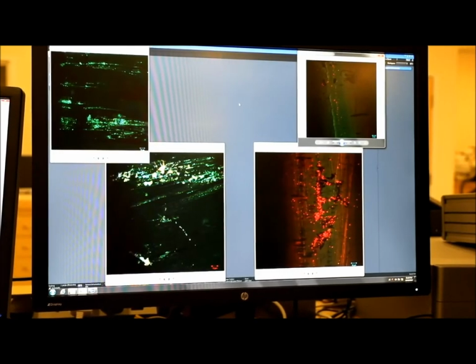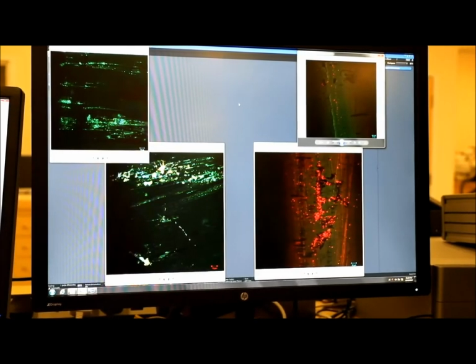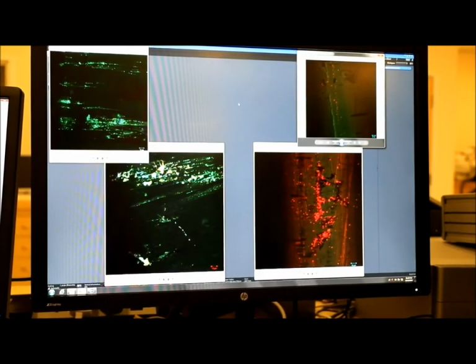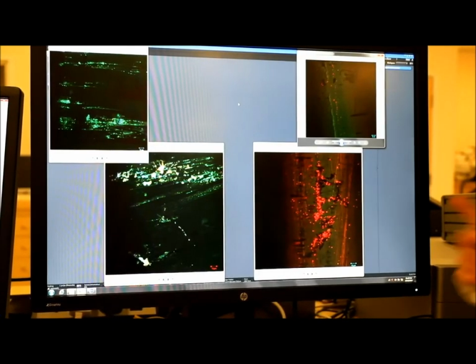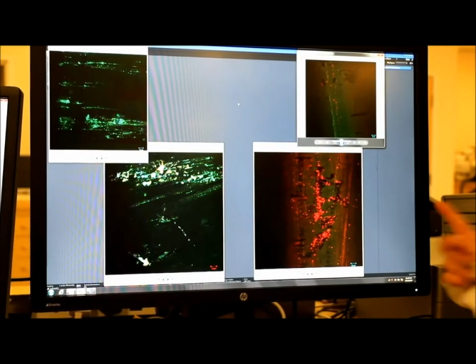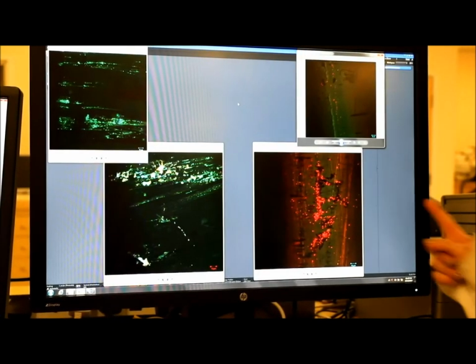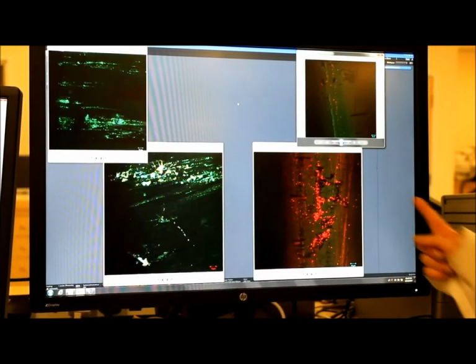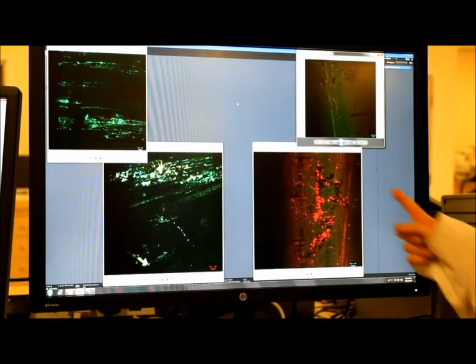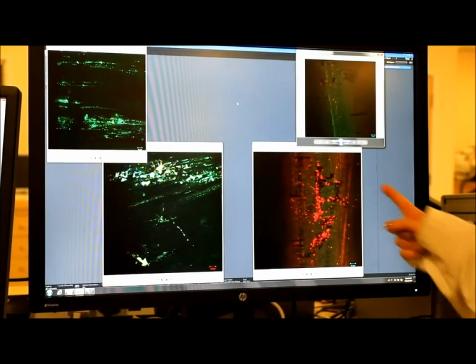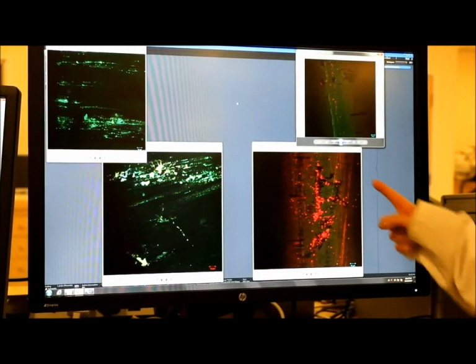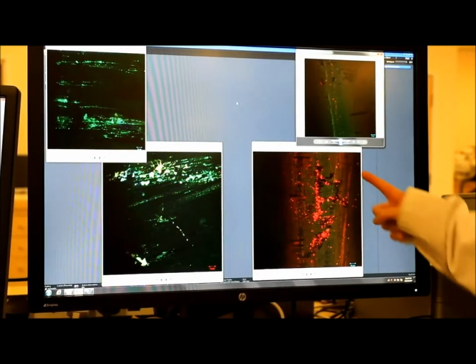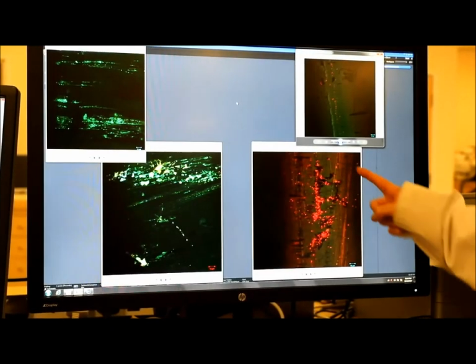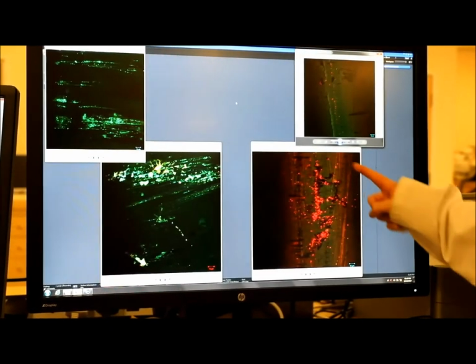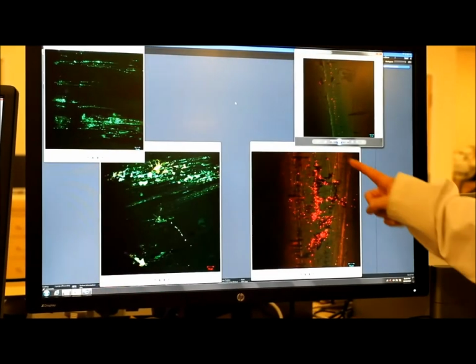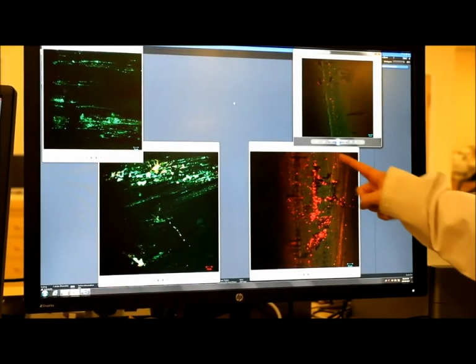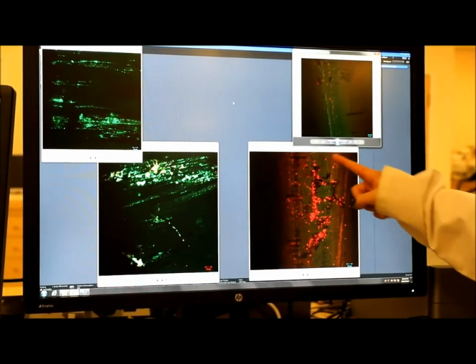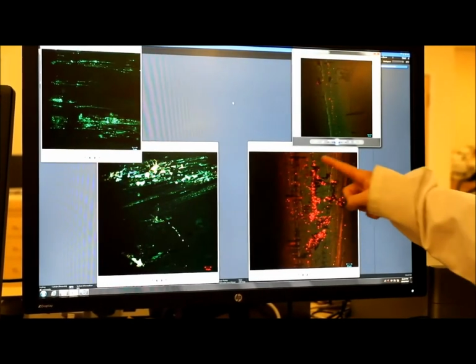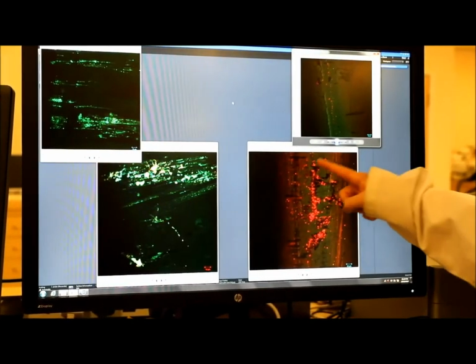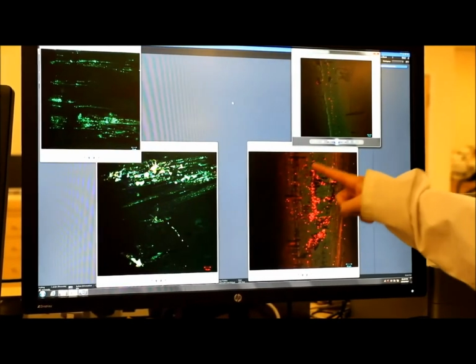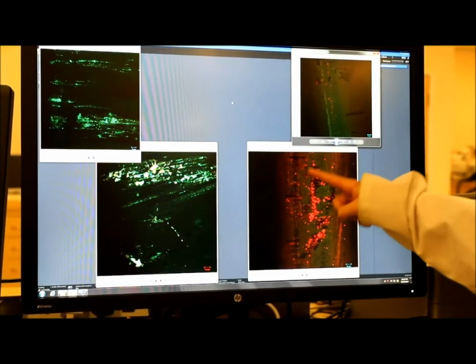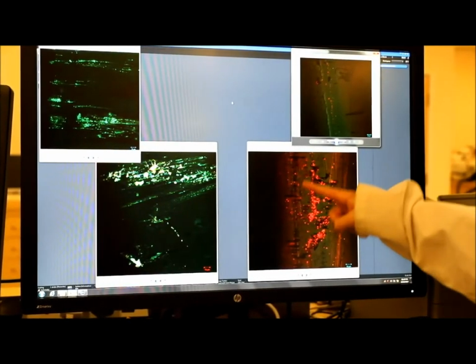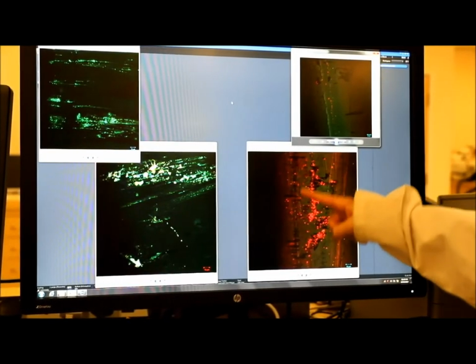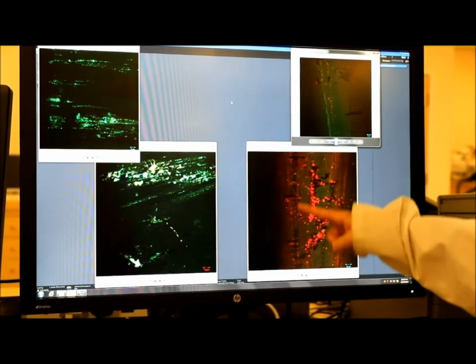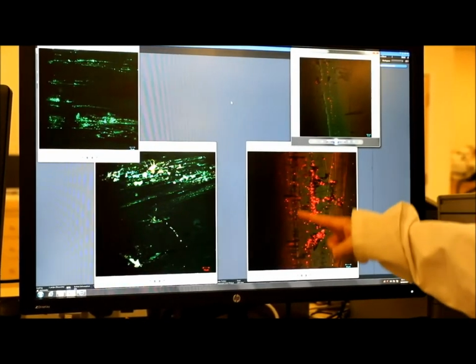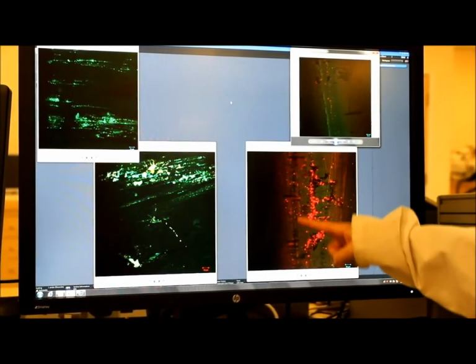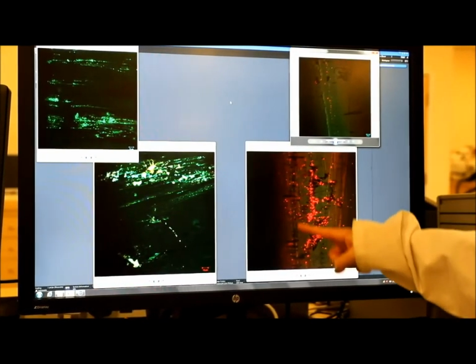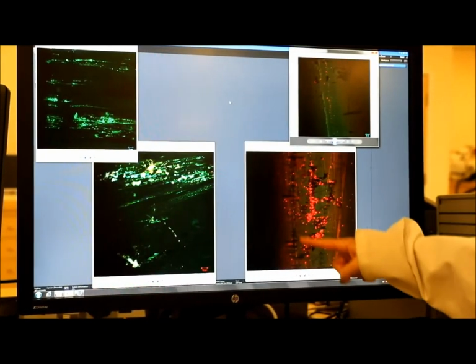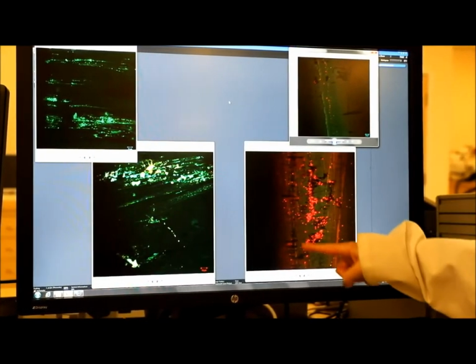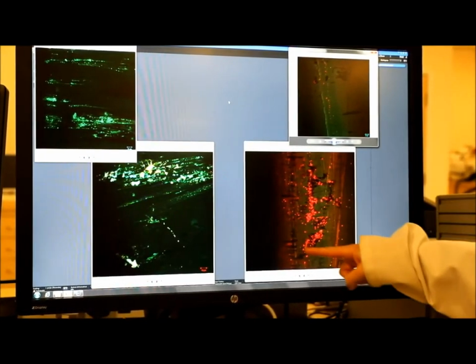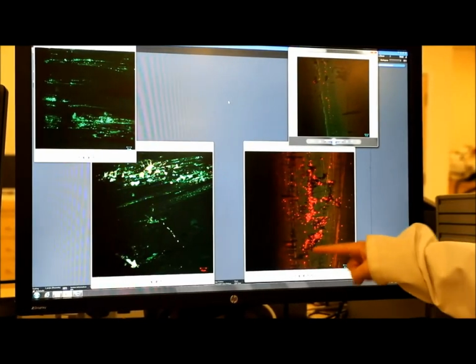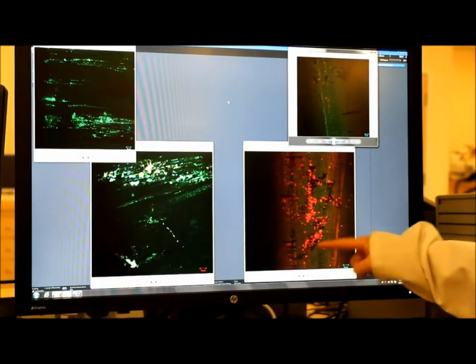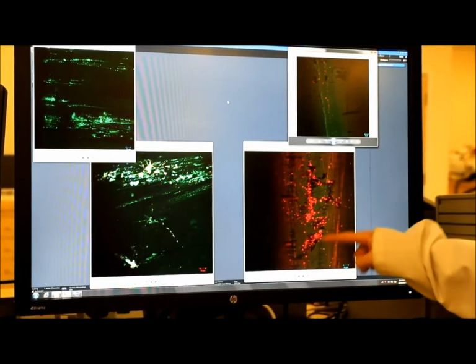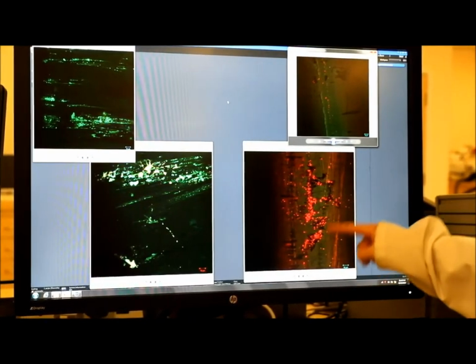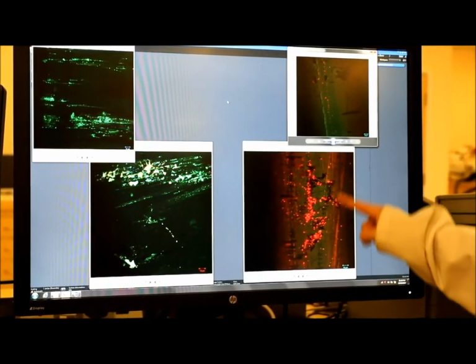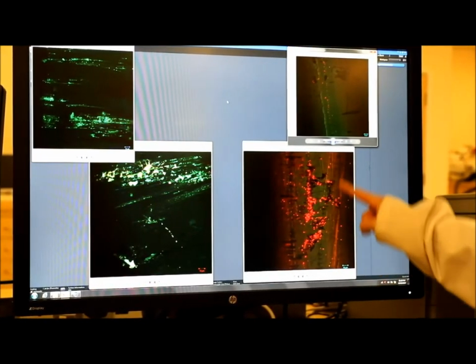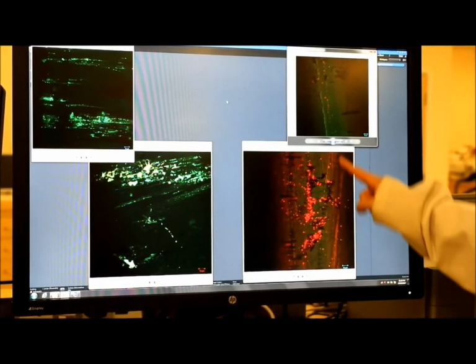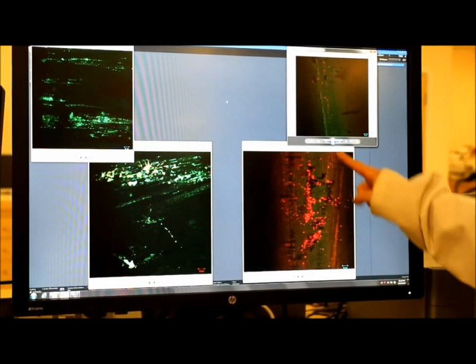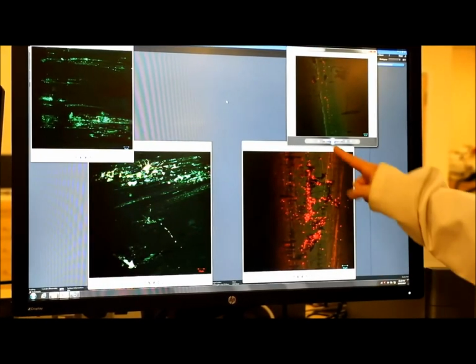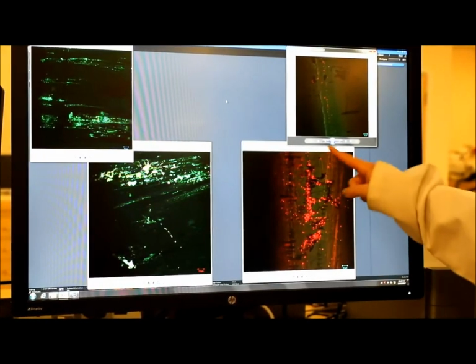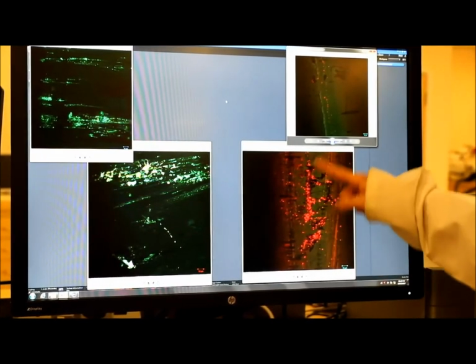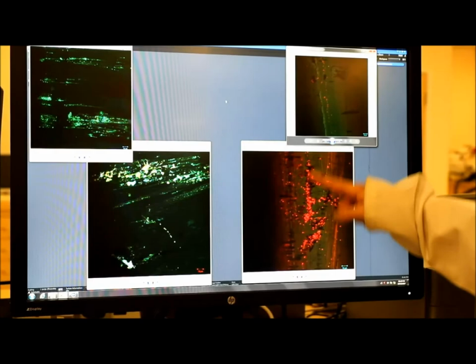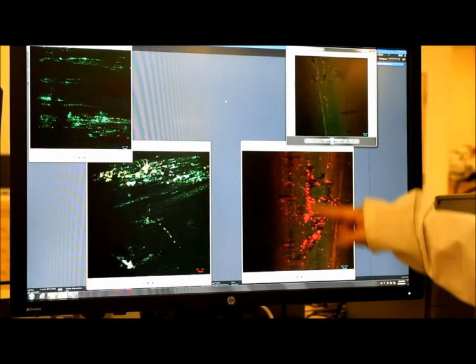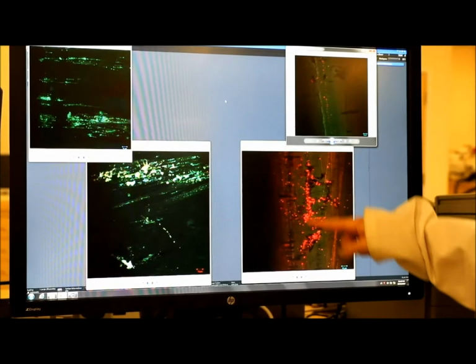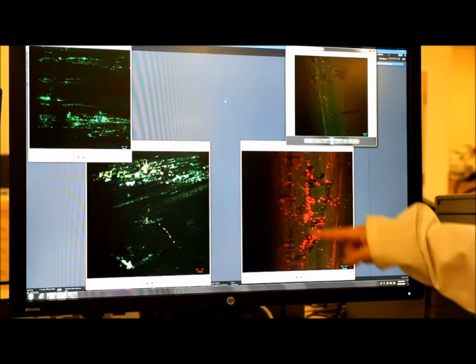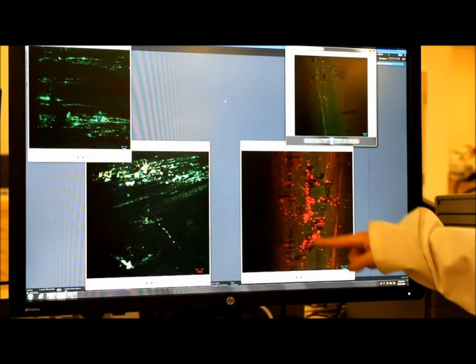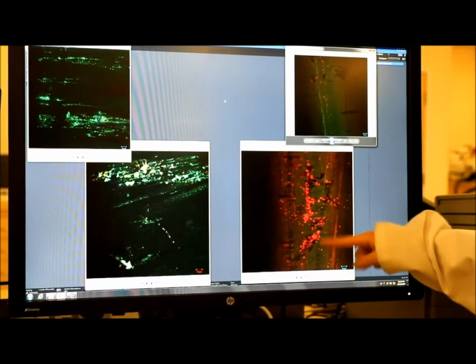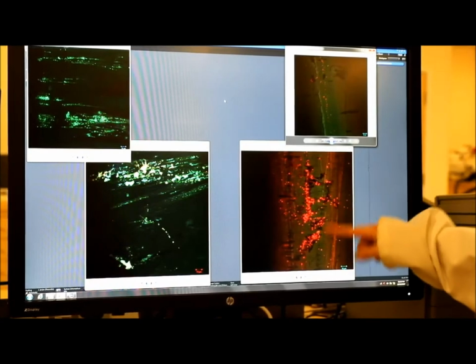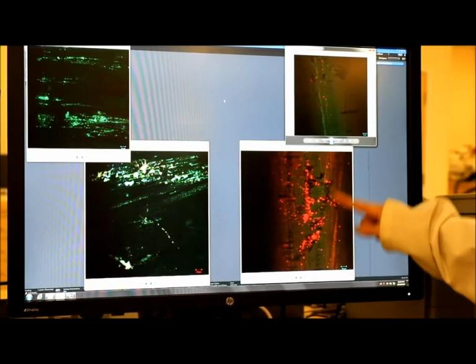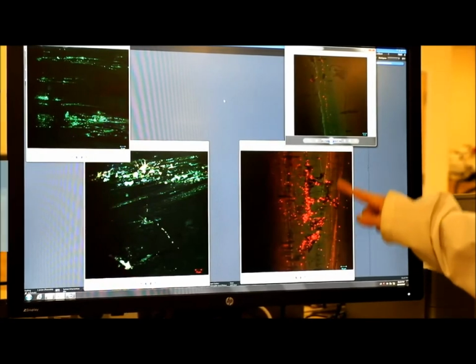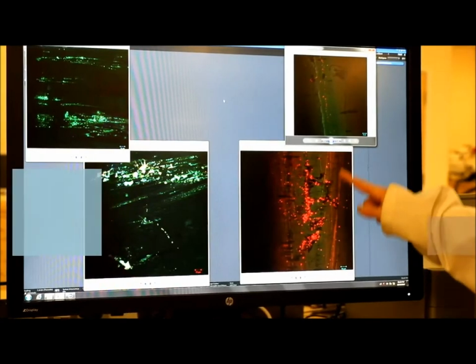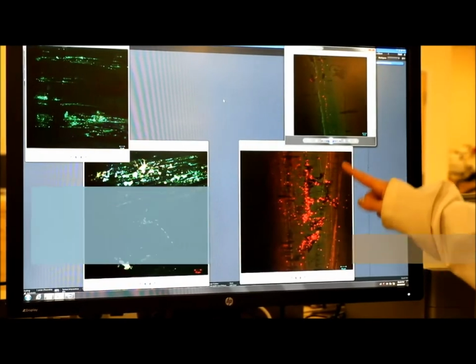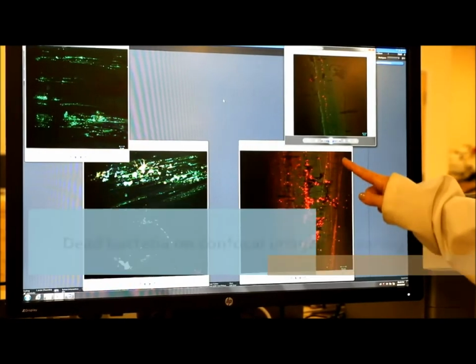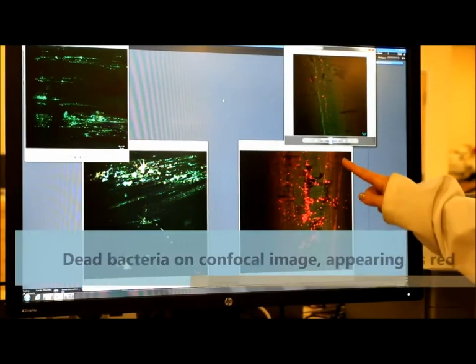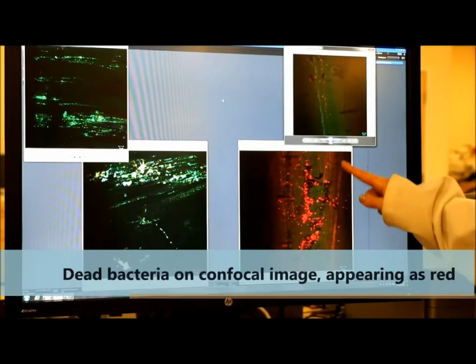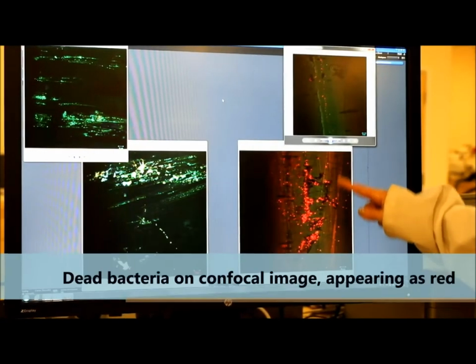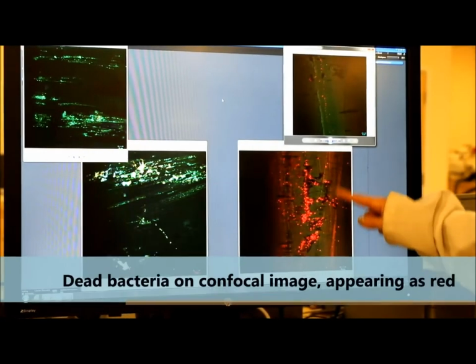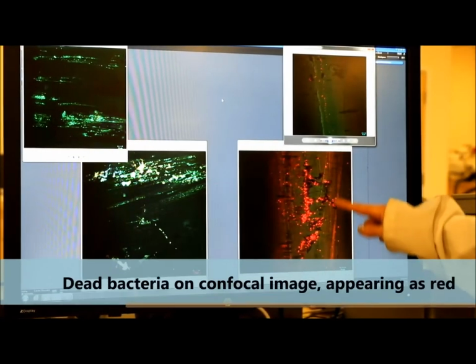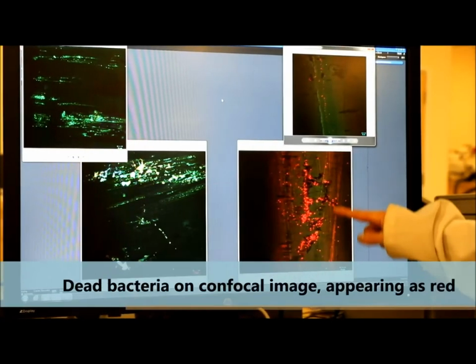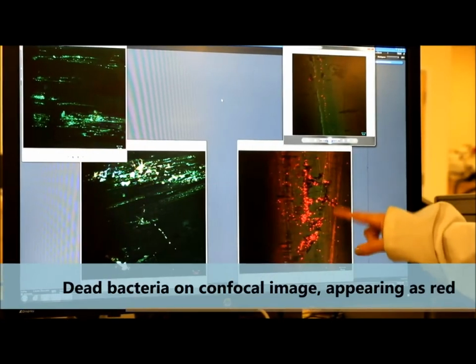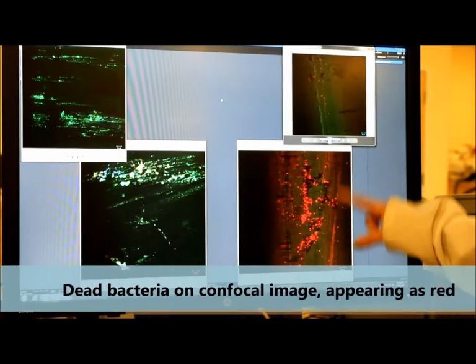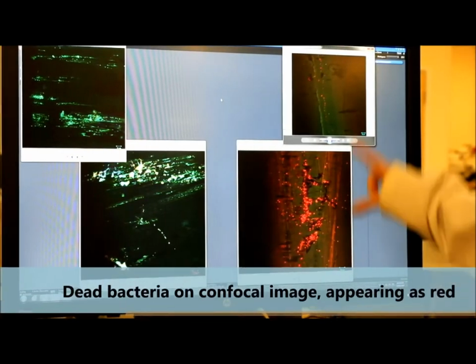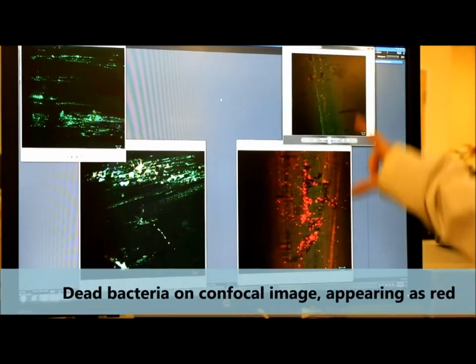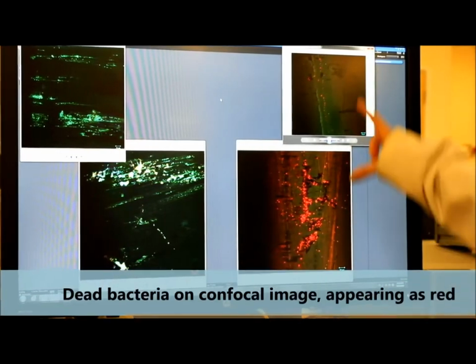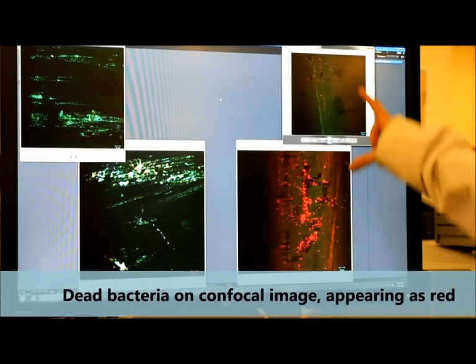The silver coating was able to cause bacteria death by contact, as can be seen from the confocal images, with dead bacteria appearing as red.